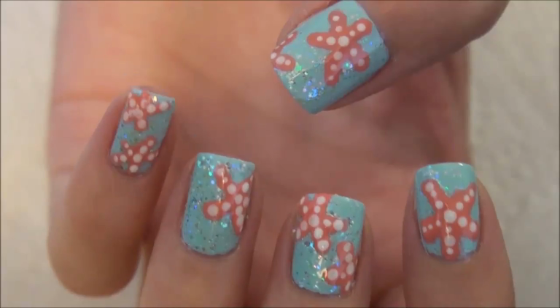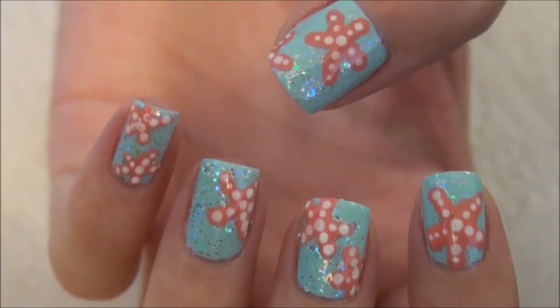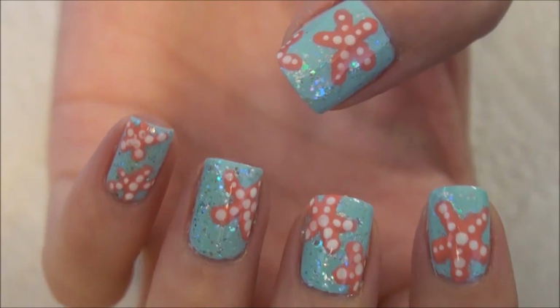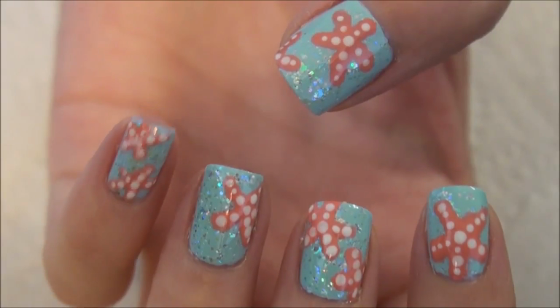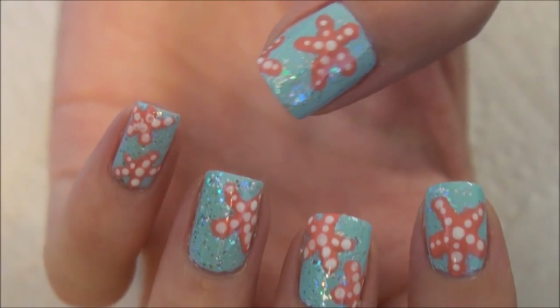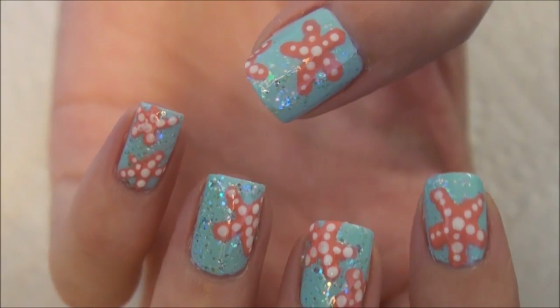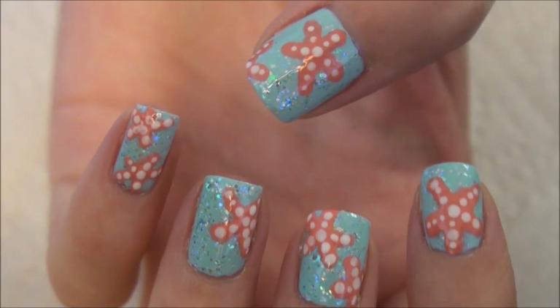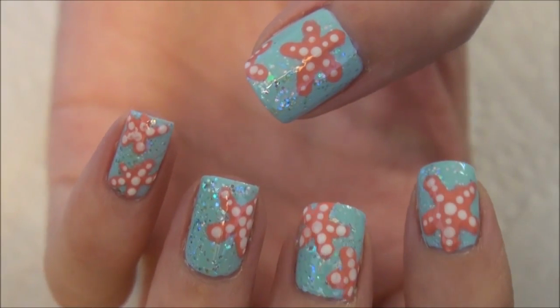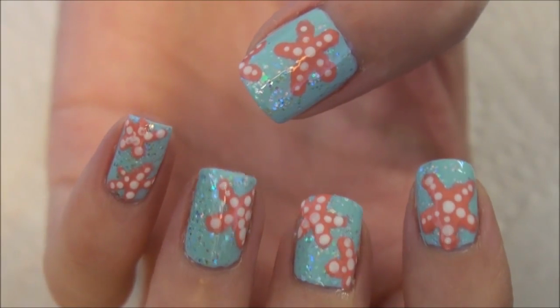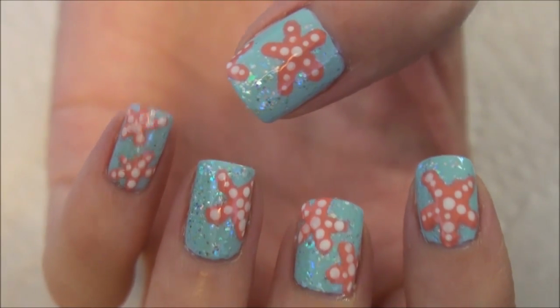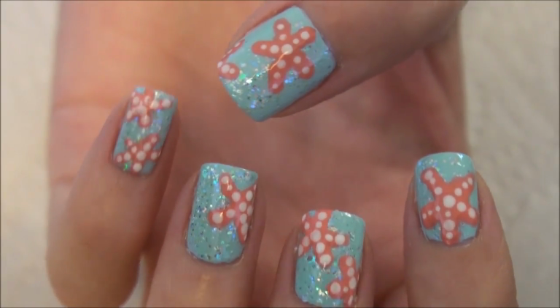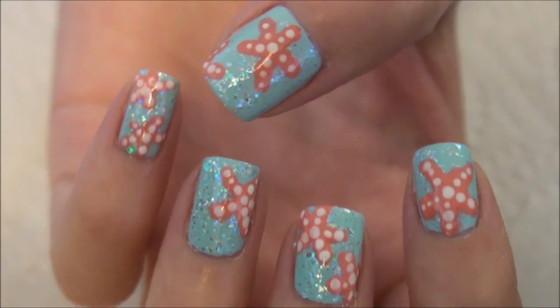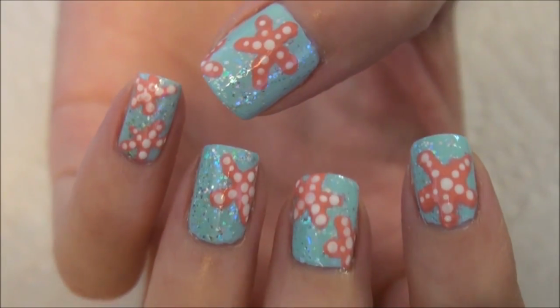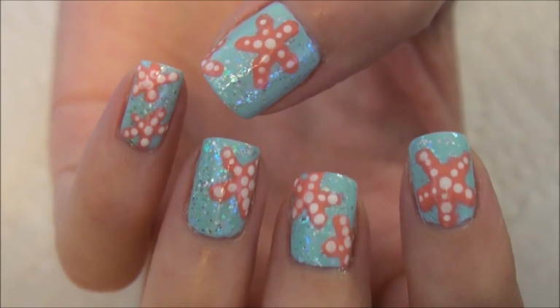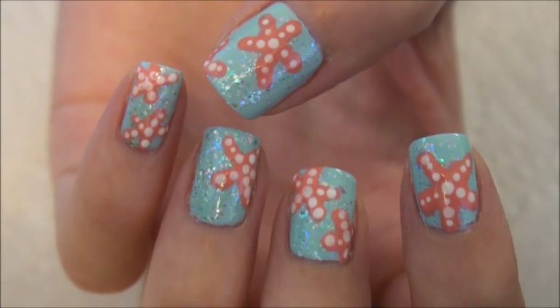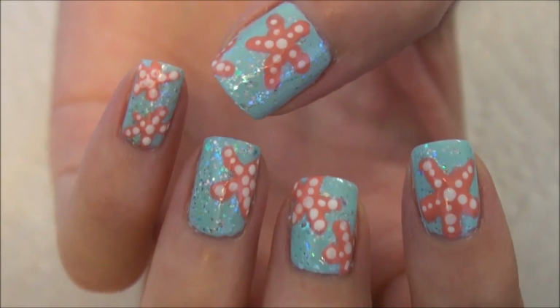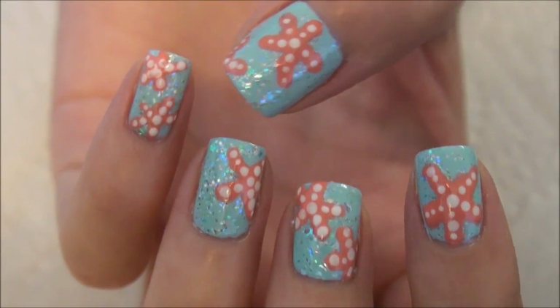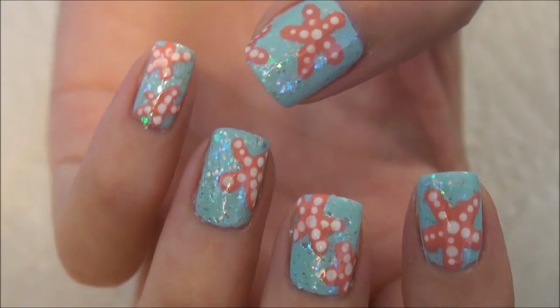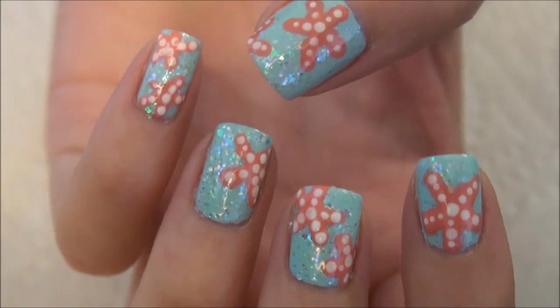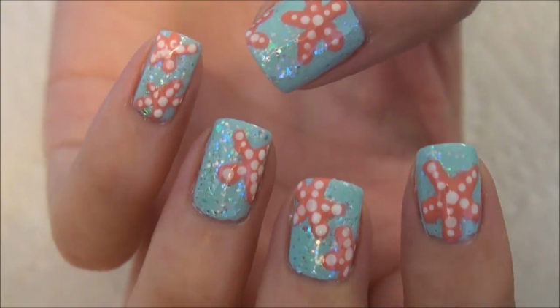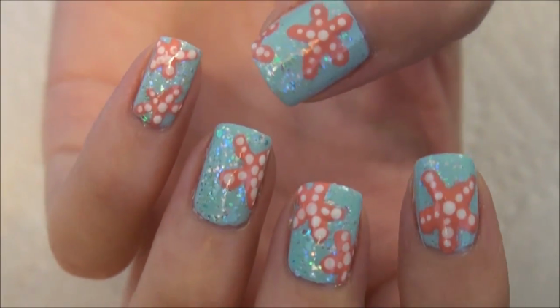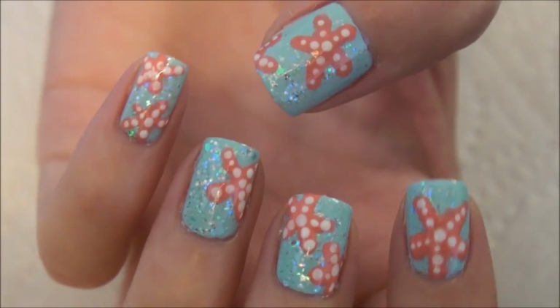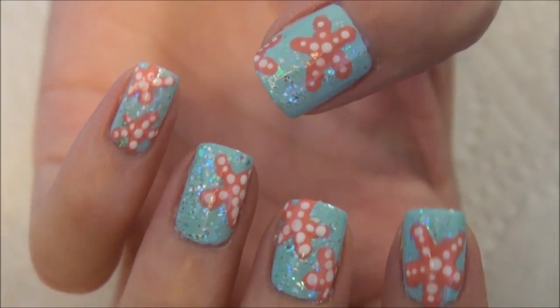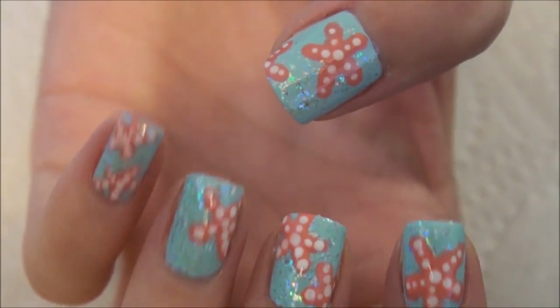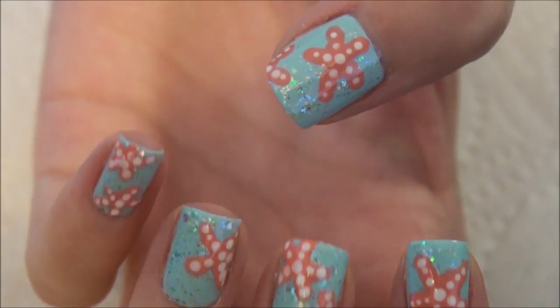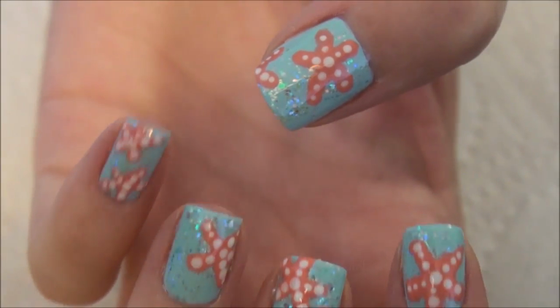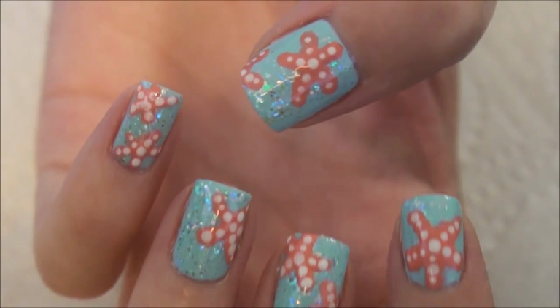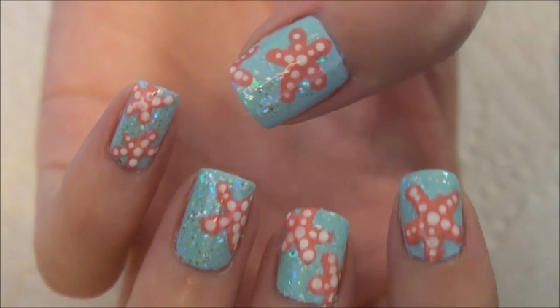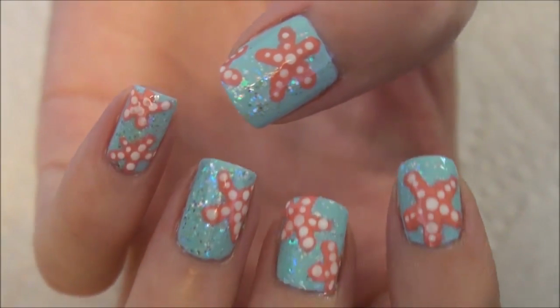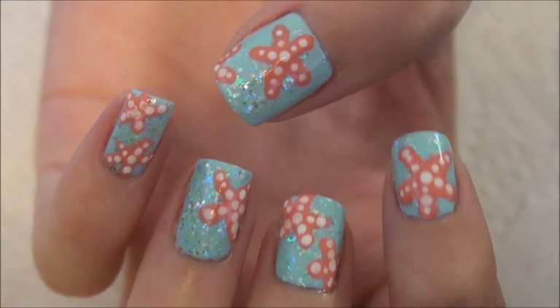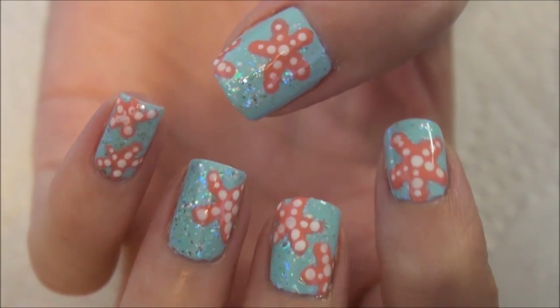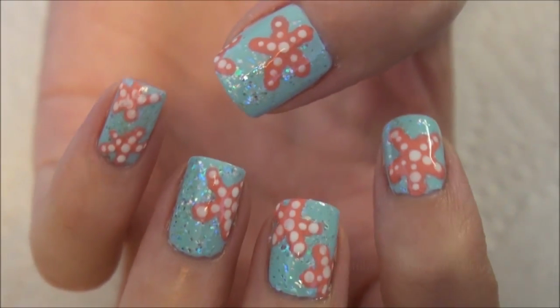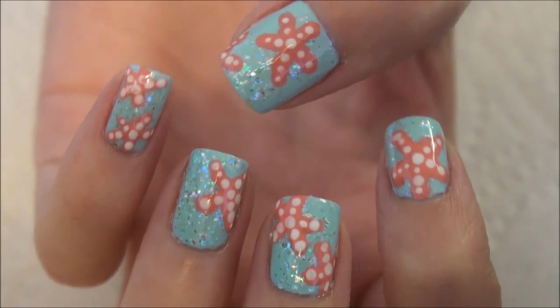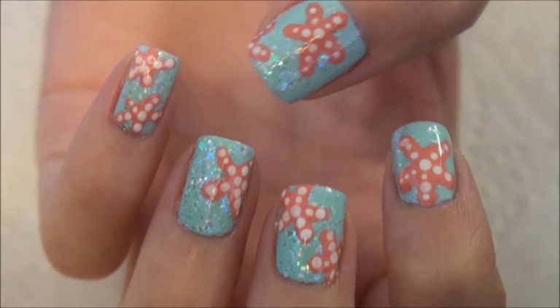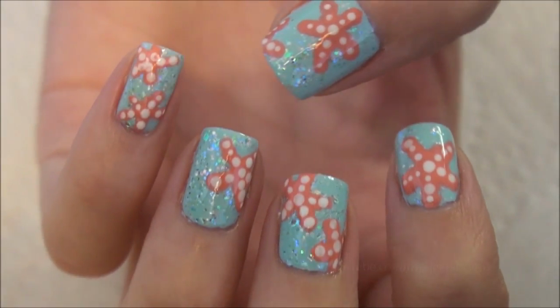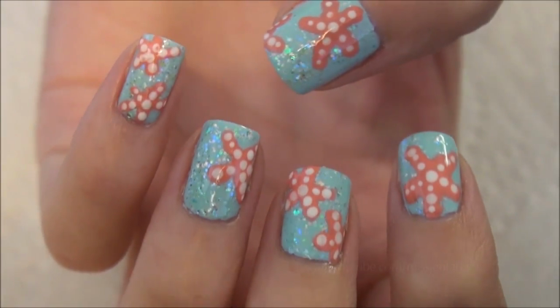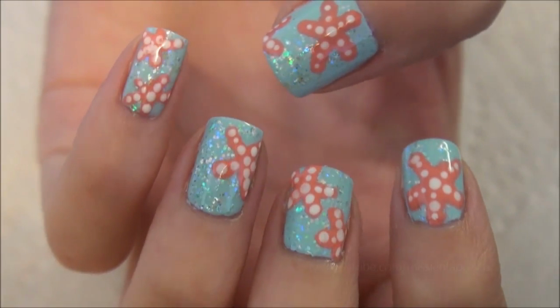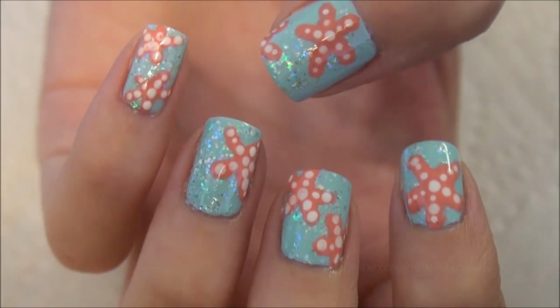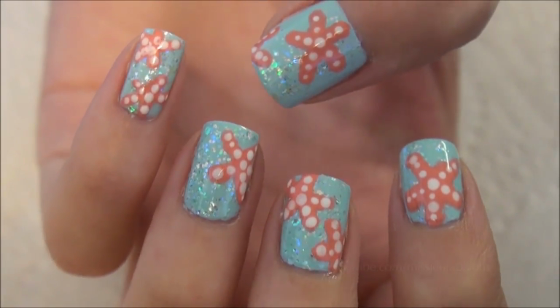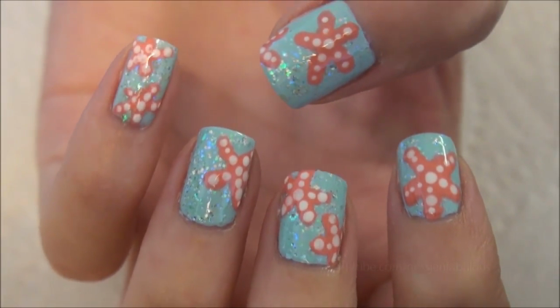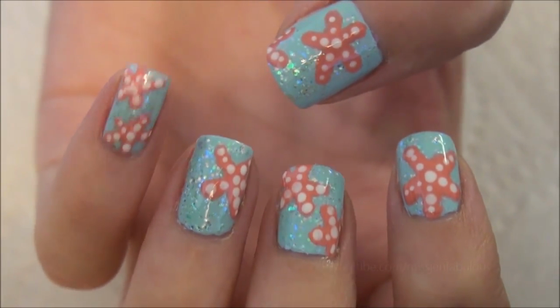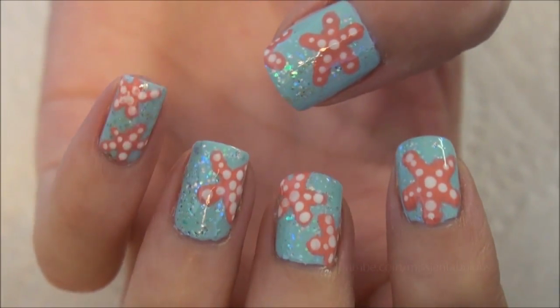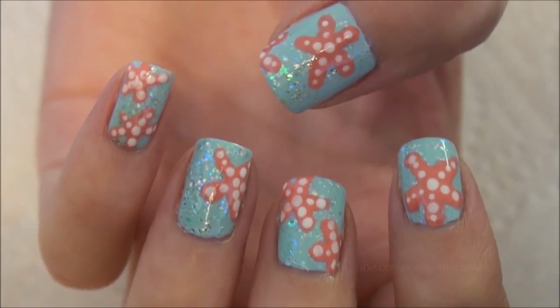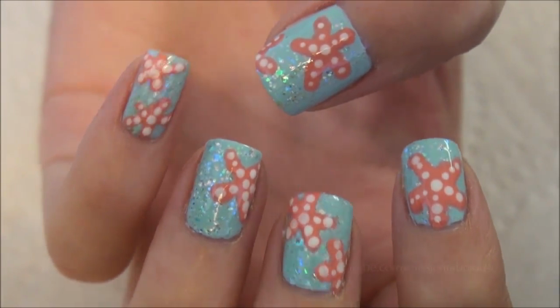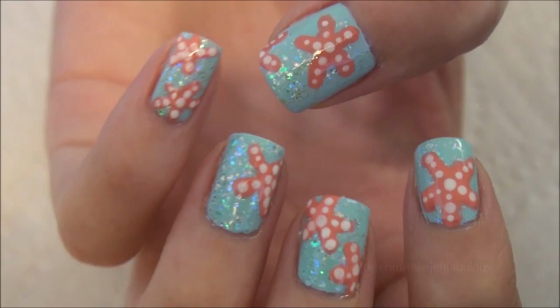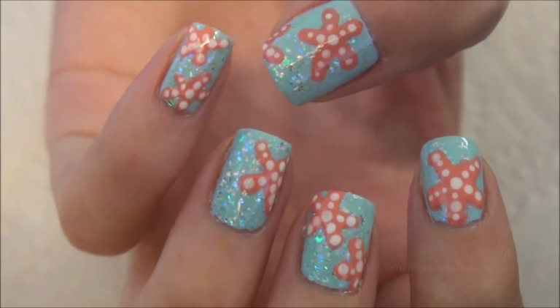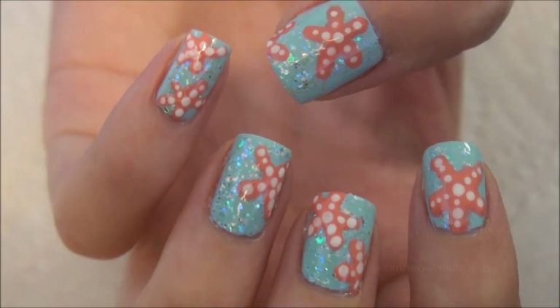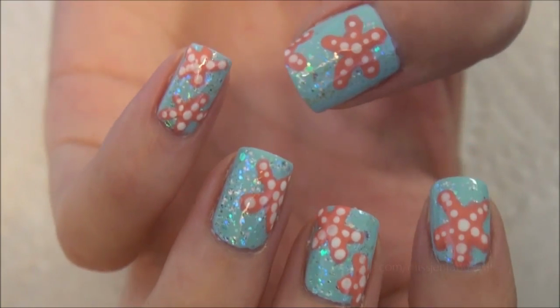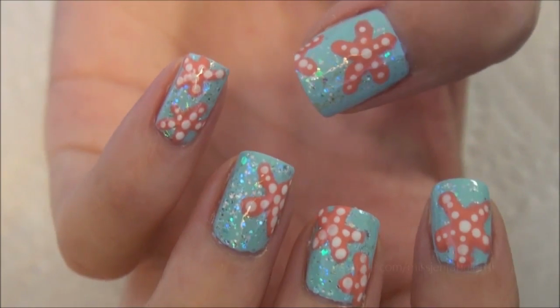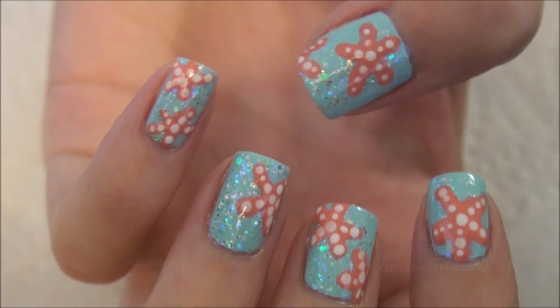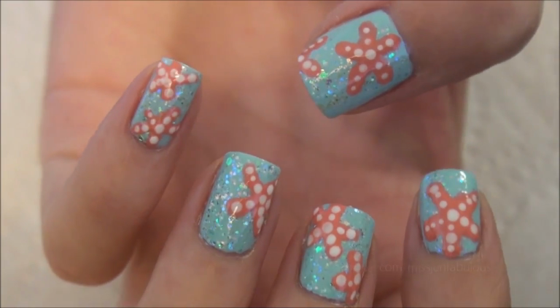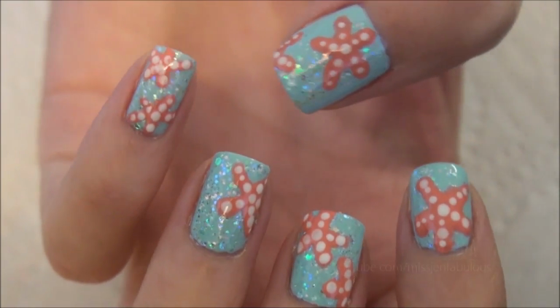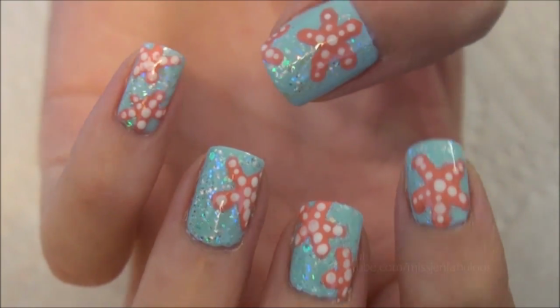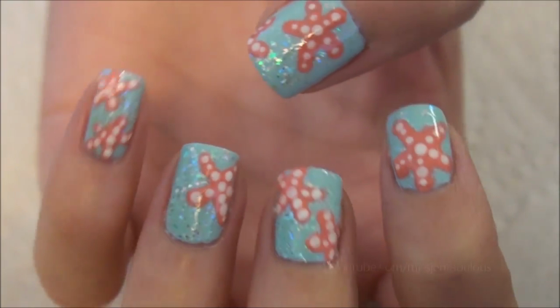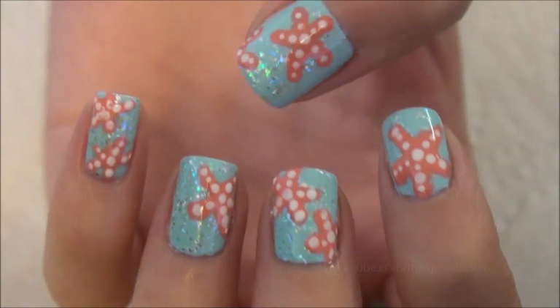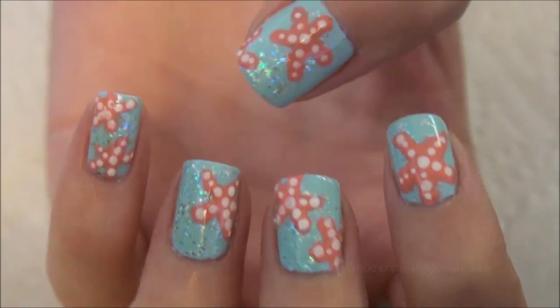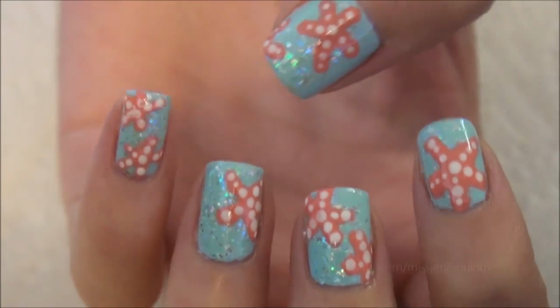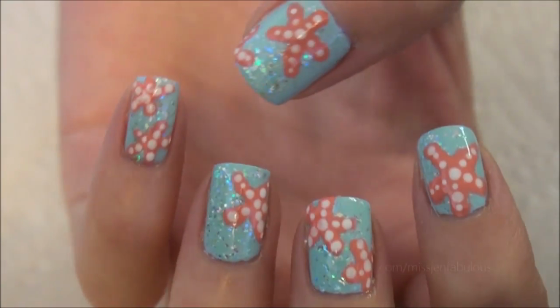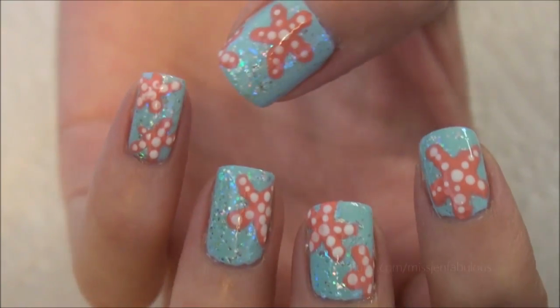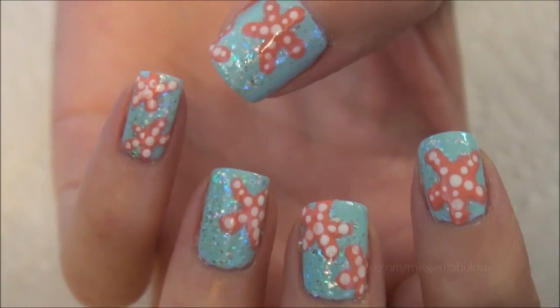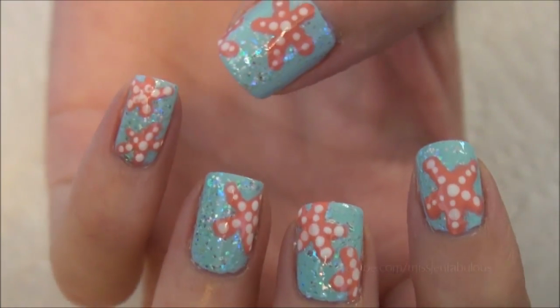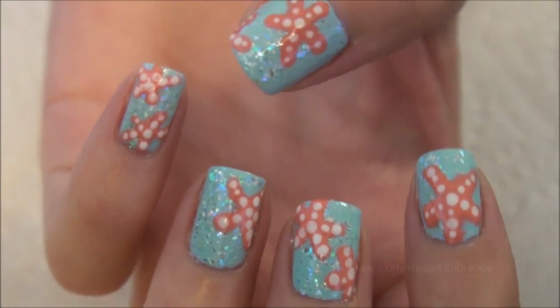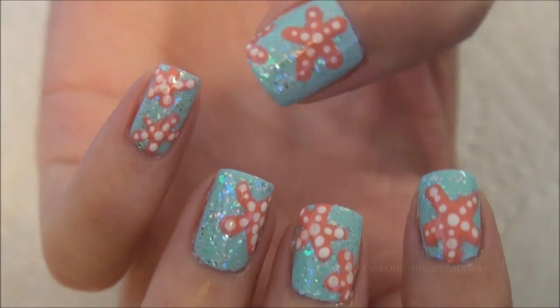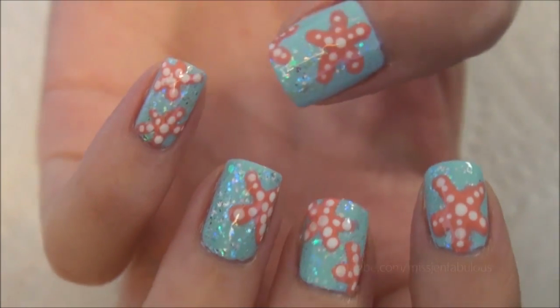Today I'm going to be showing you how to get this really pretty Starfish in the Sea manicure. It's very easy to do and the effect is absolutely beautiful.